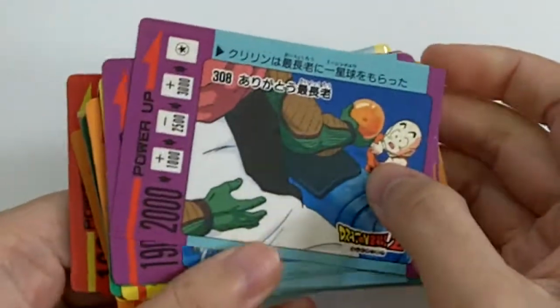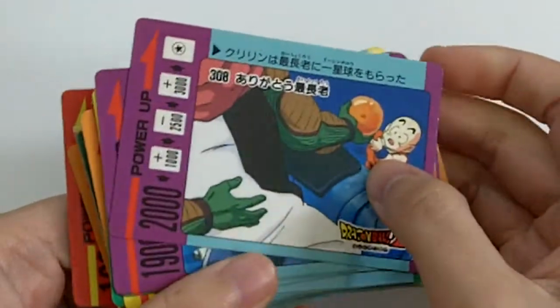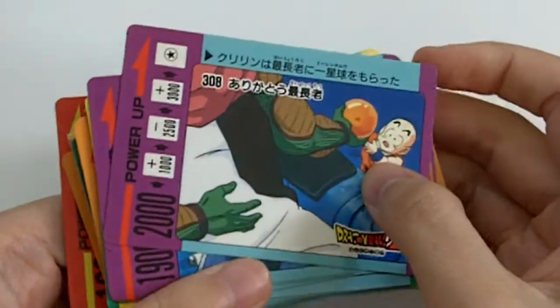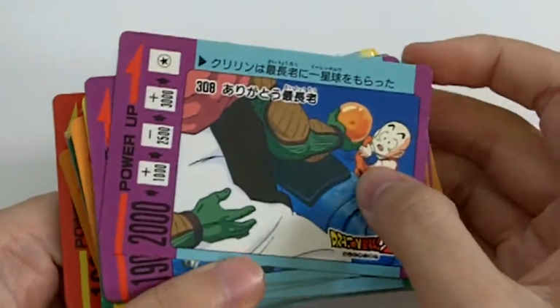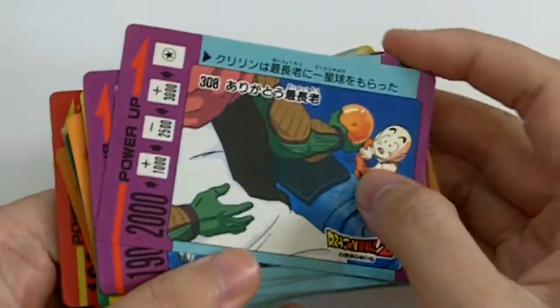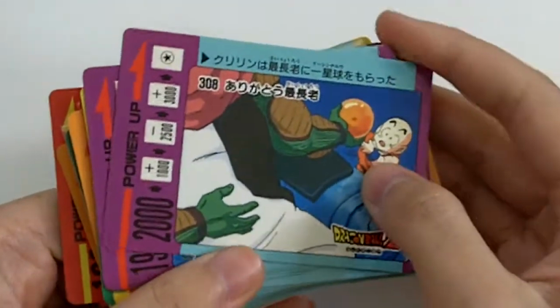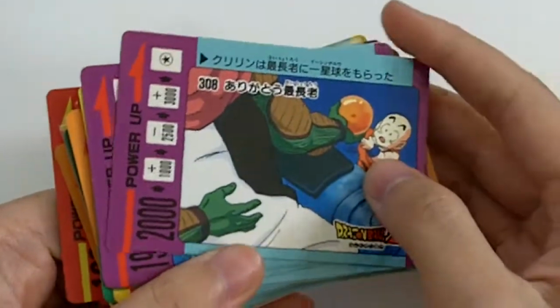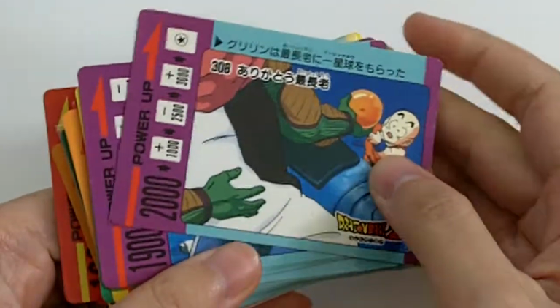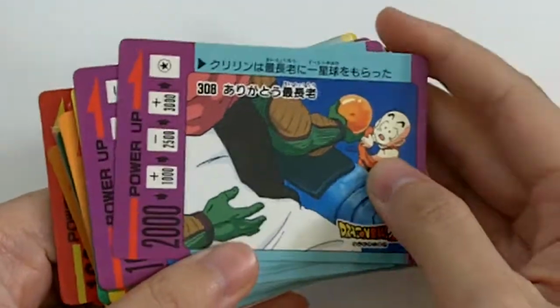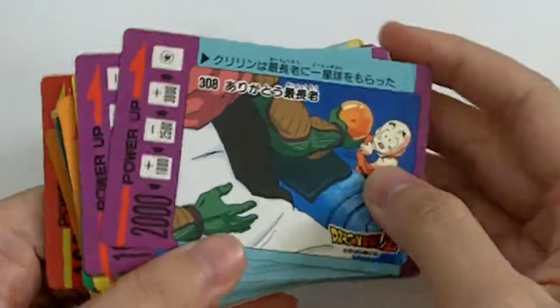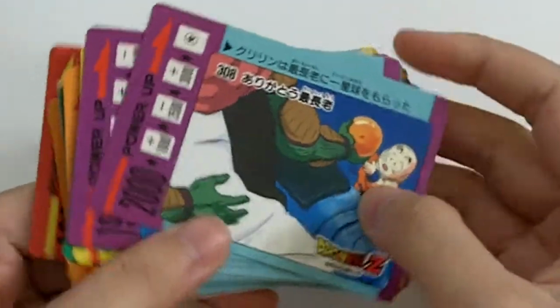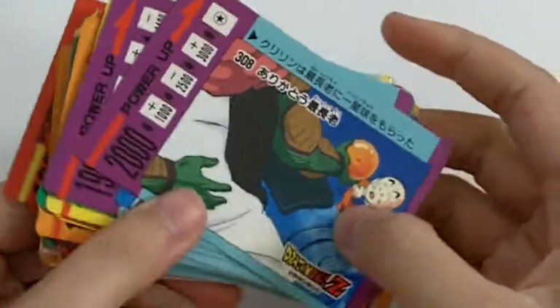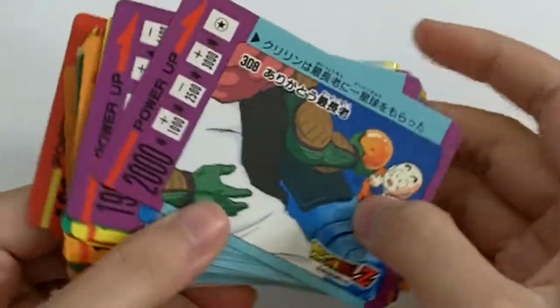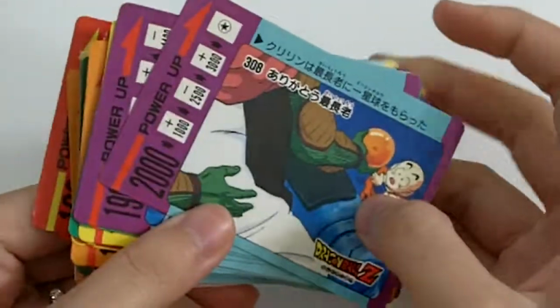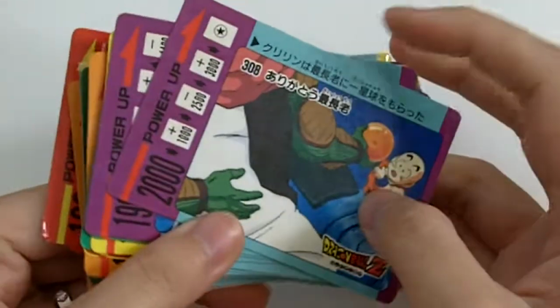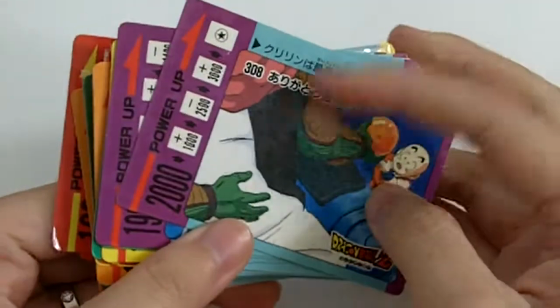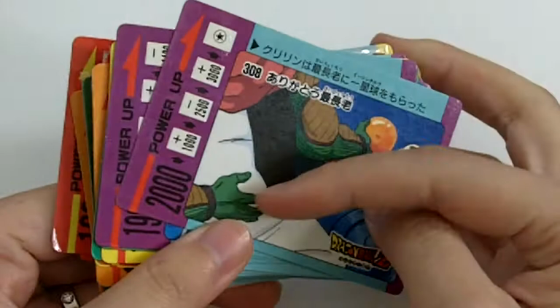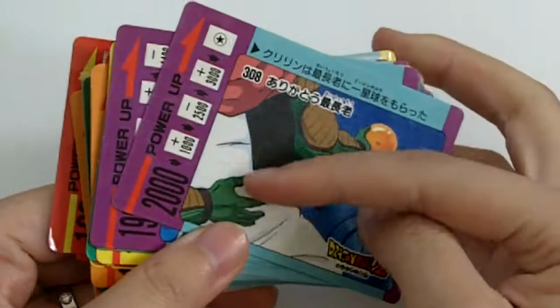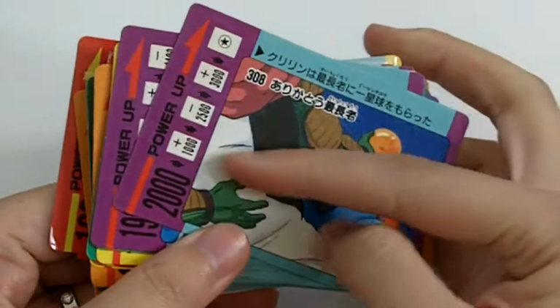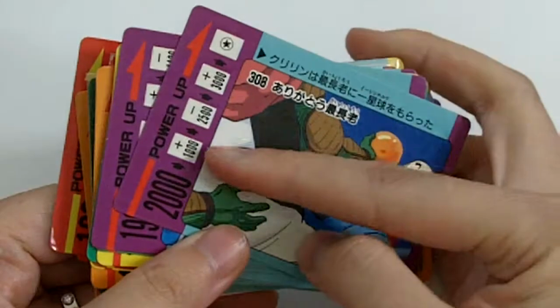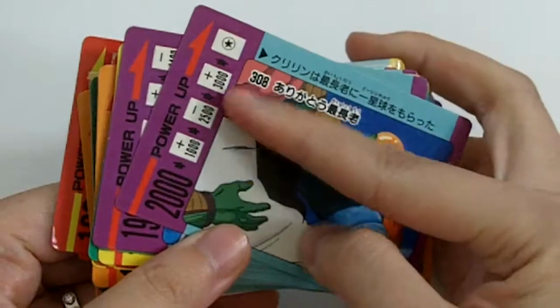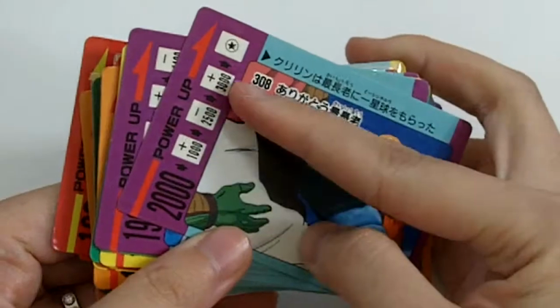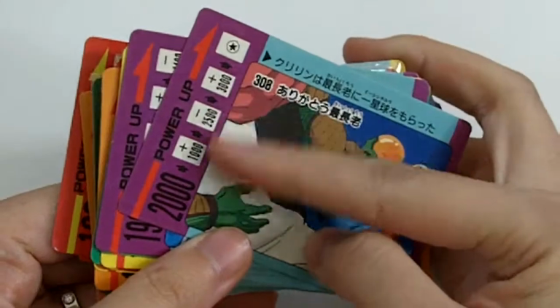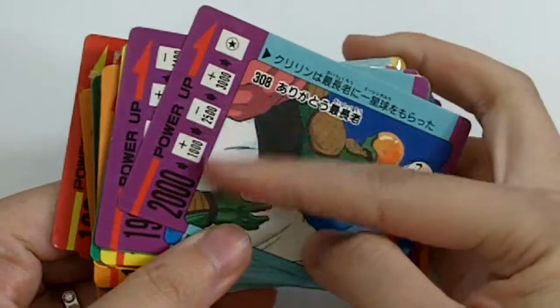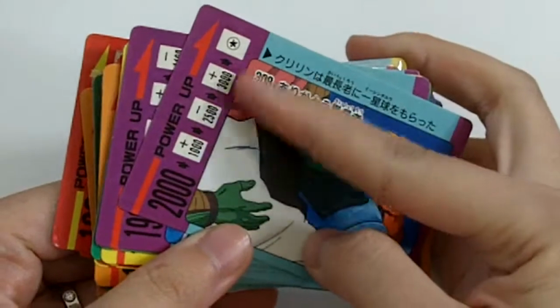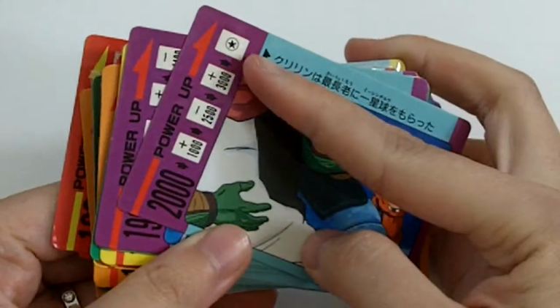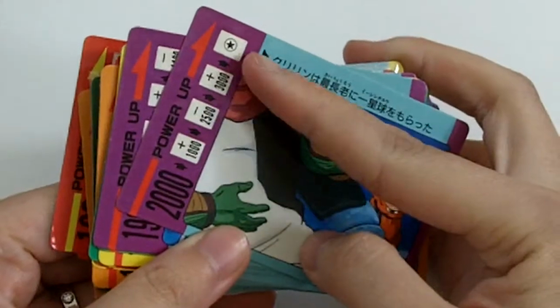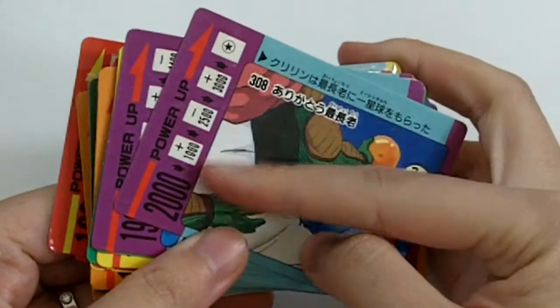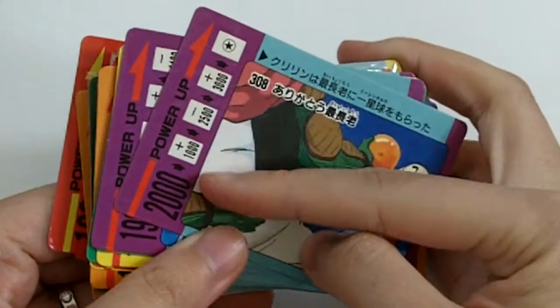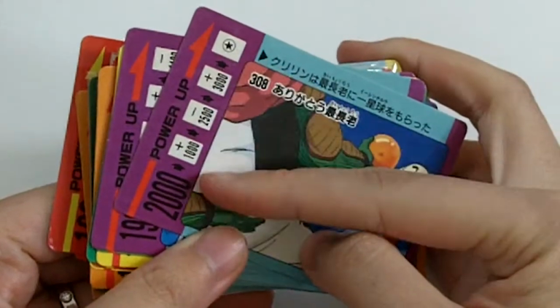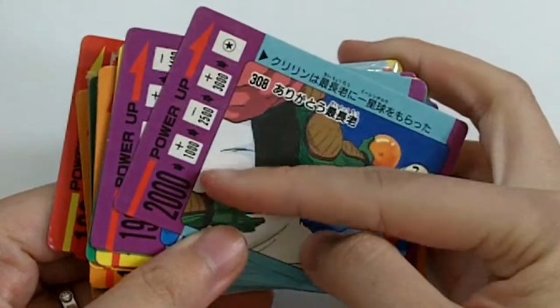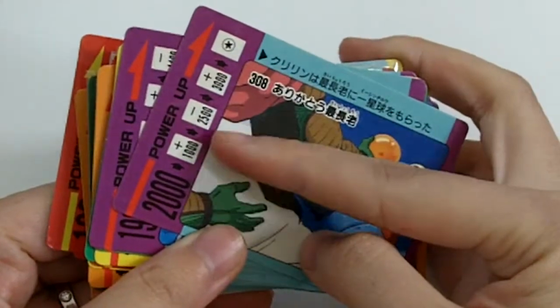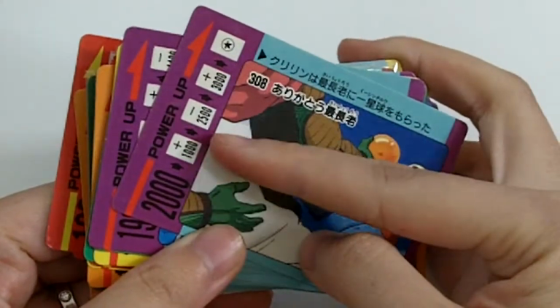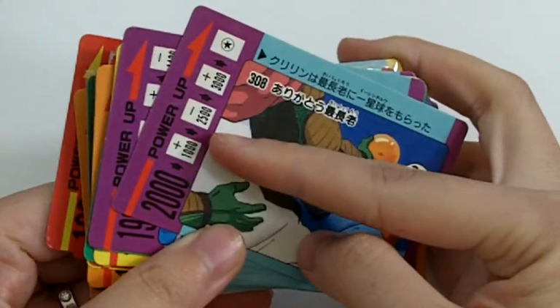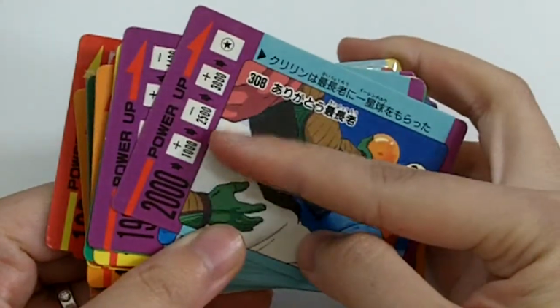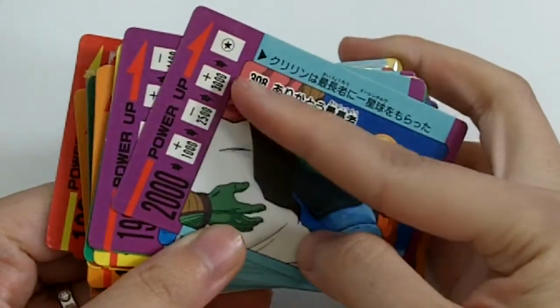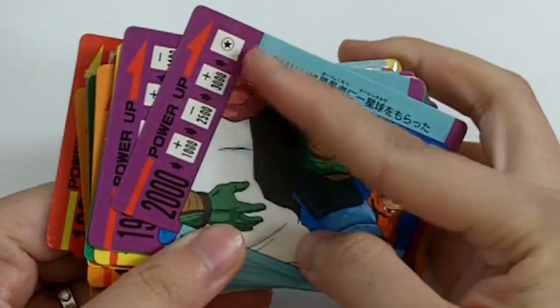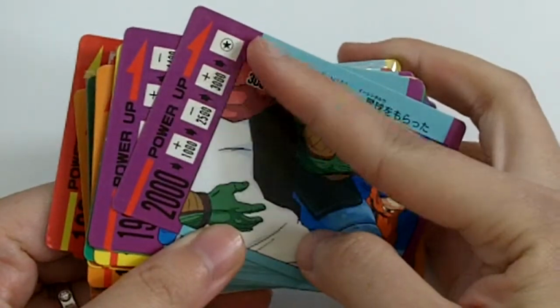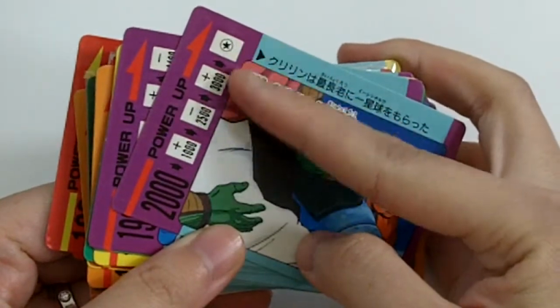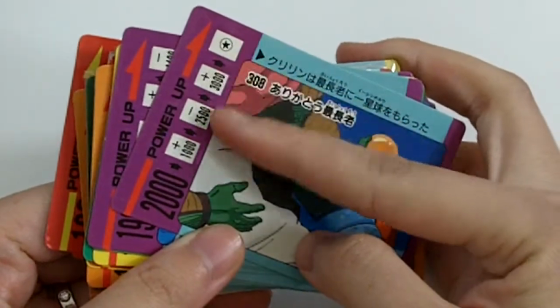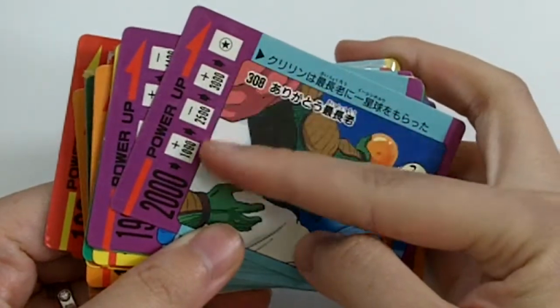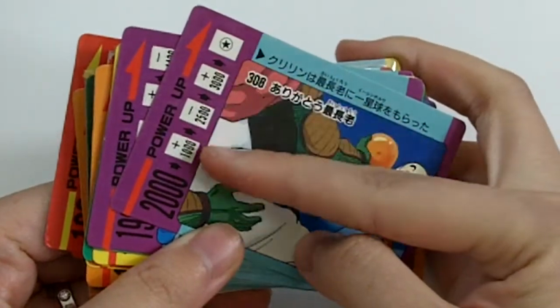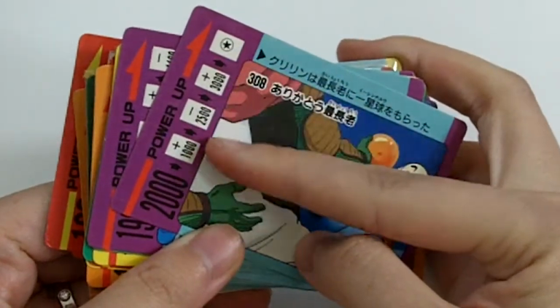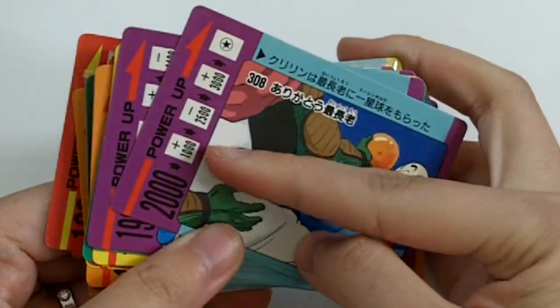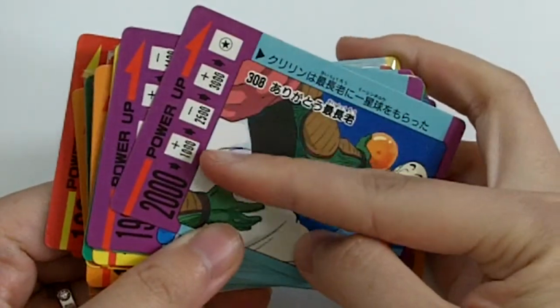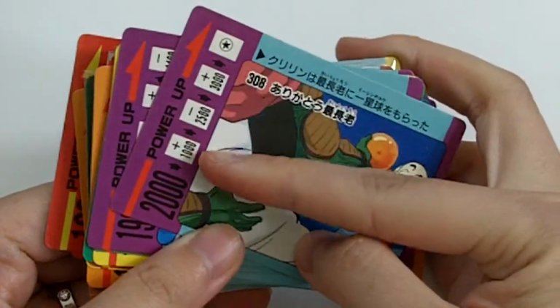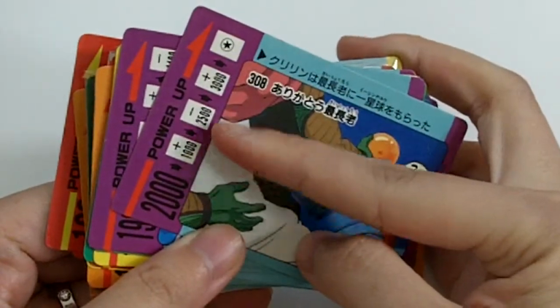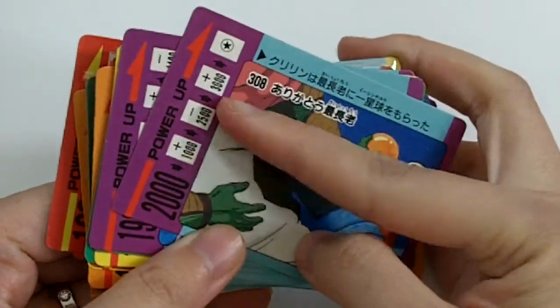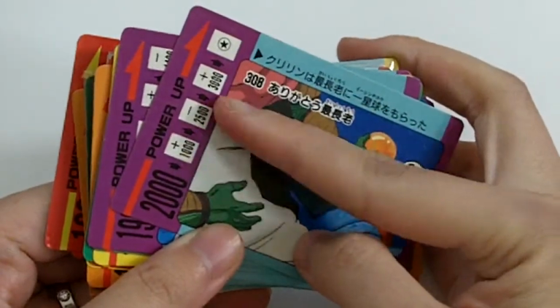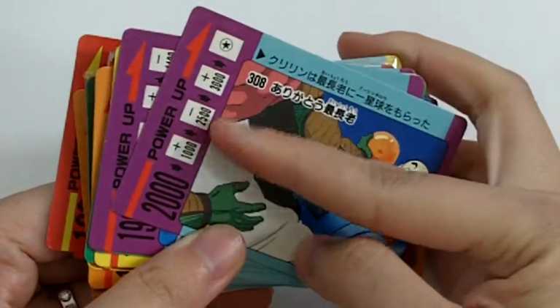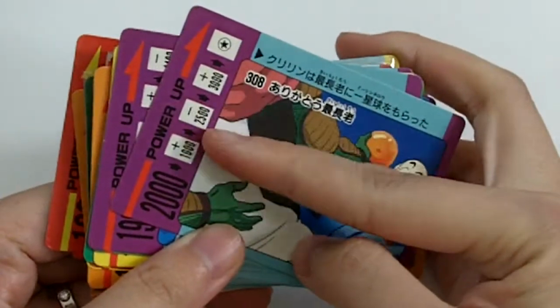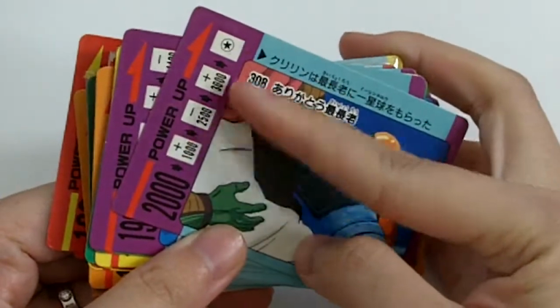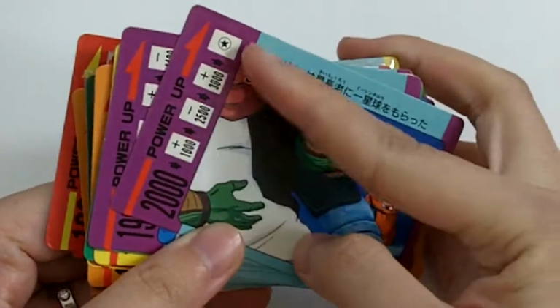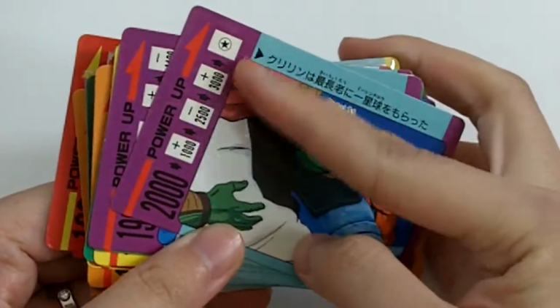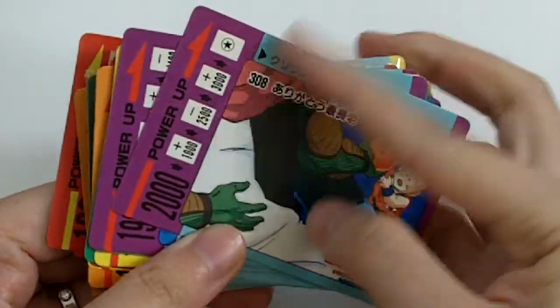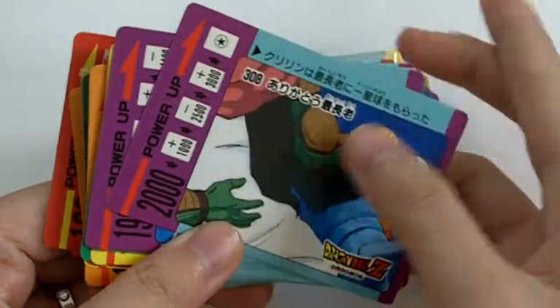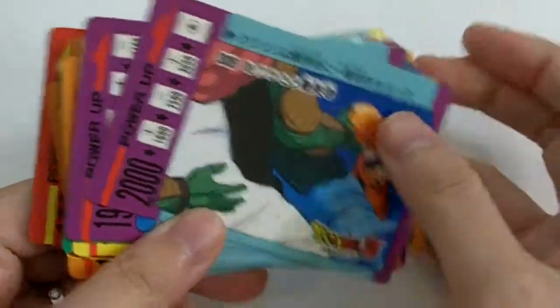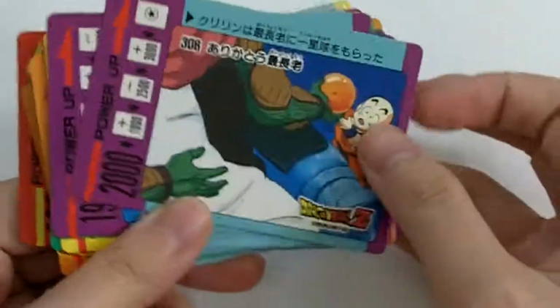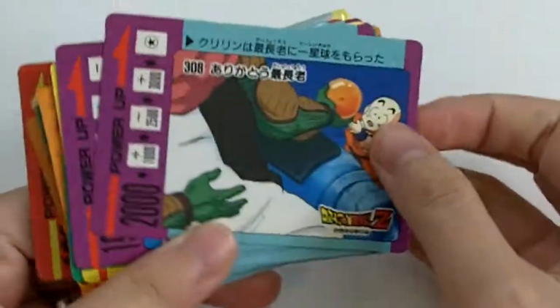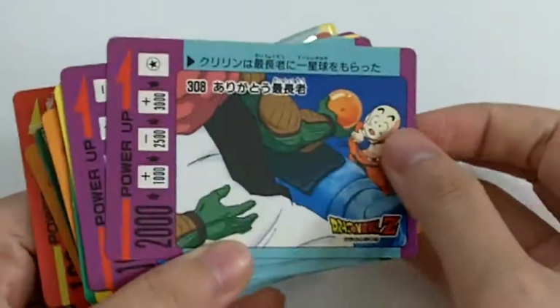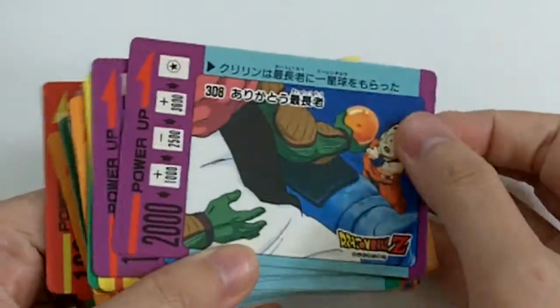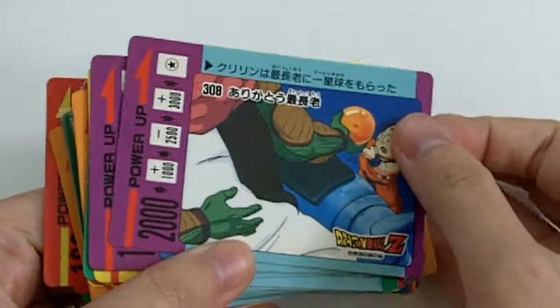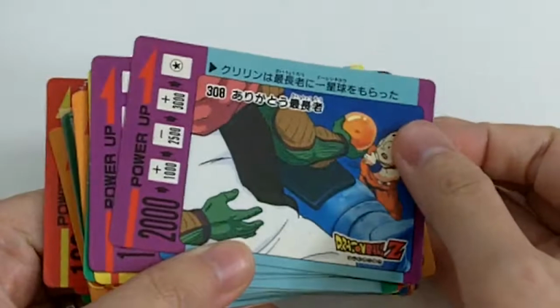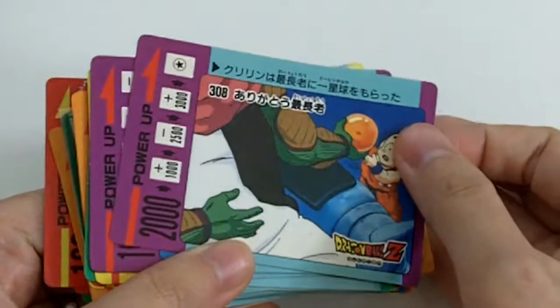So even if it's the same card number, every card is different in terms of what's behind the silver etching.